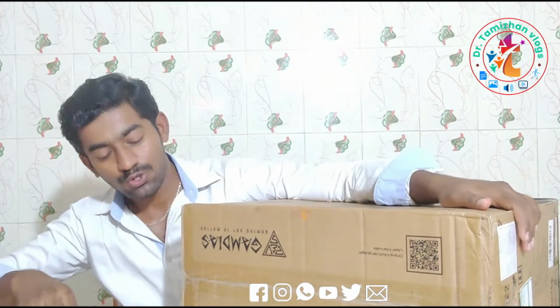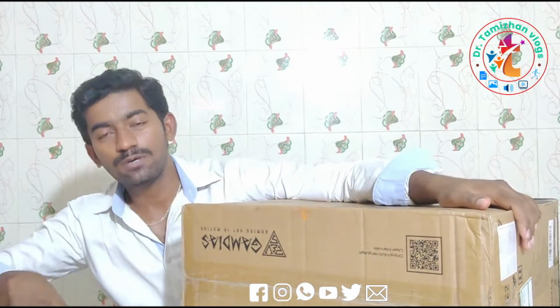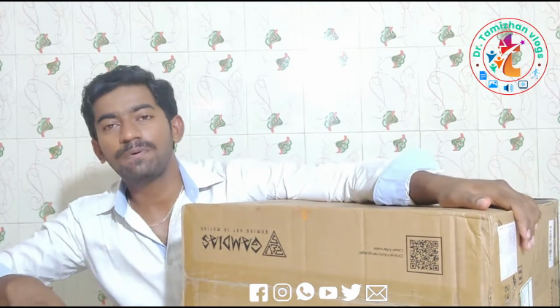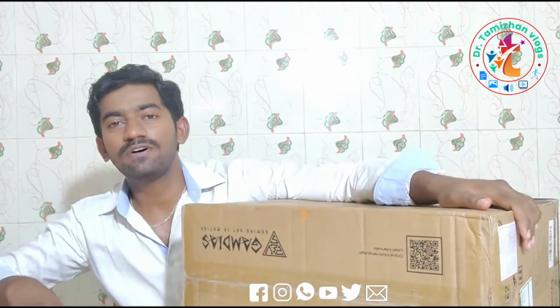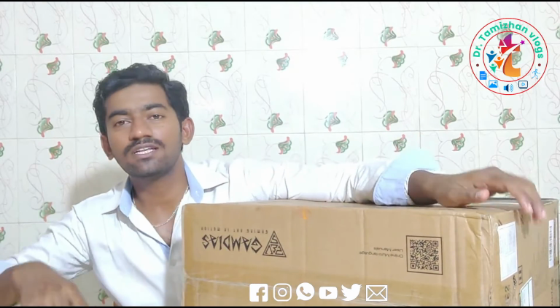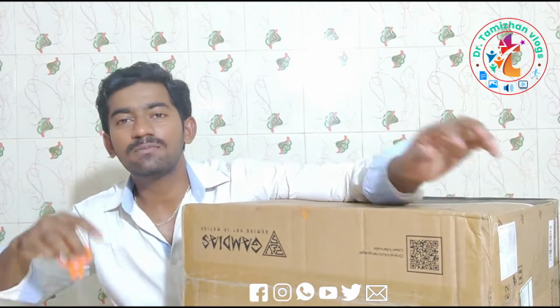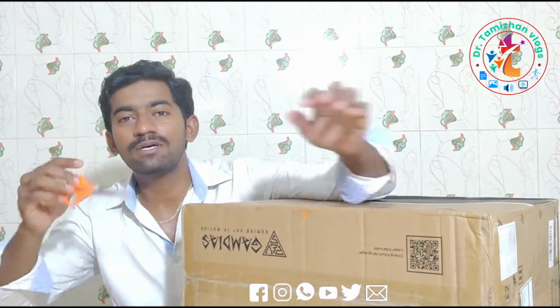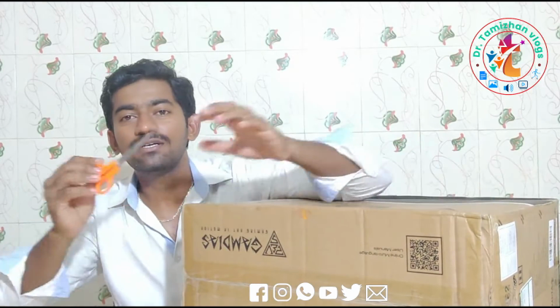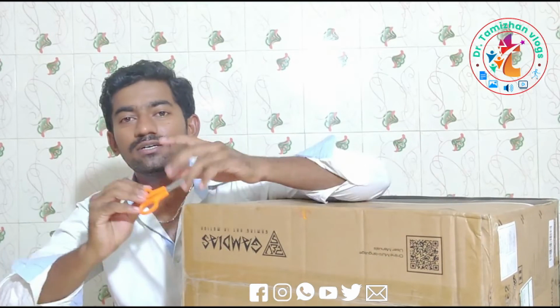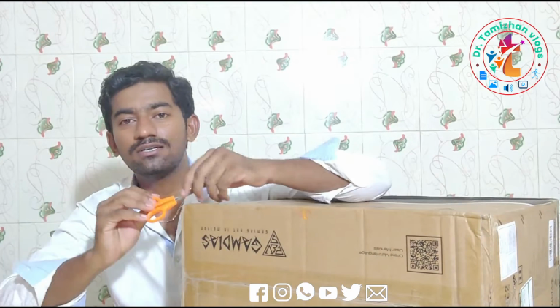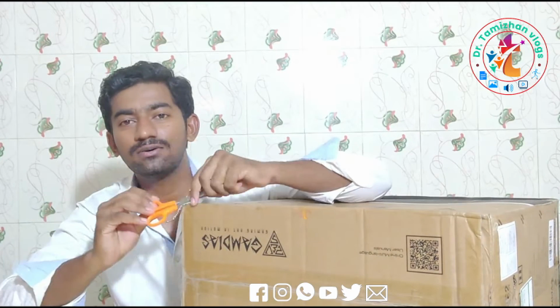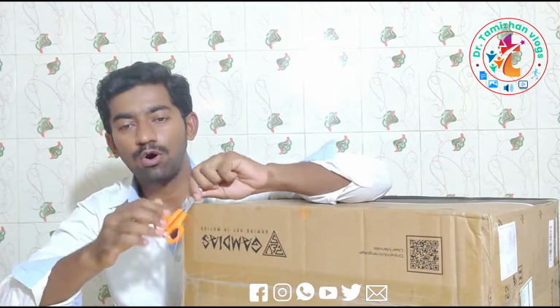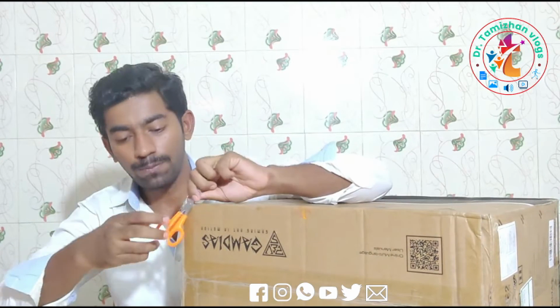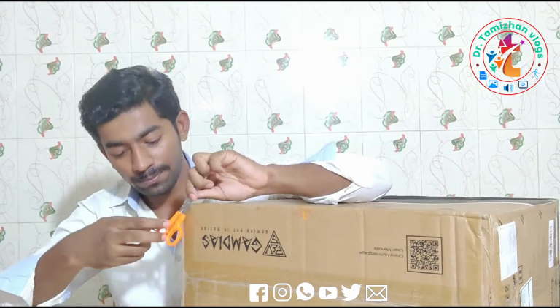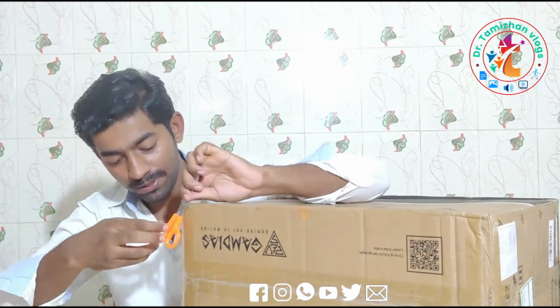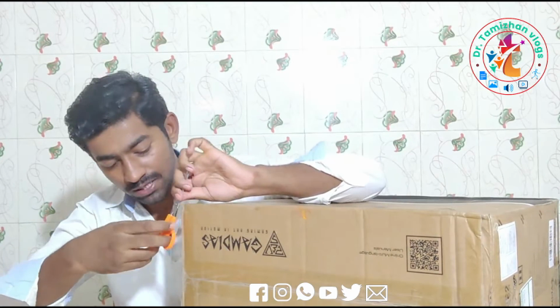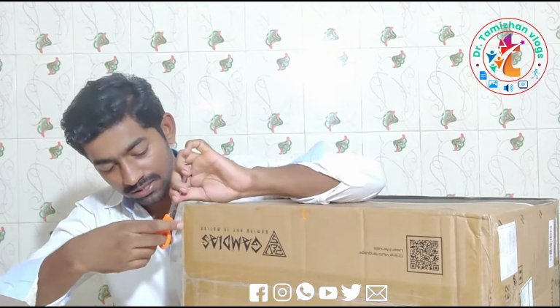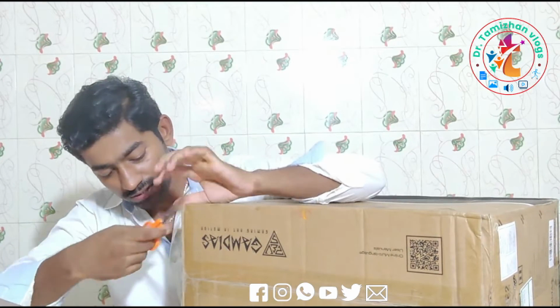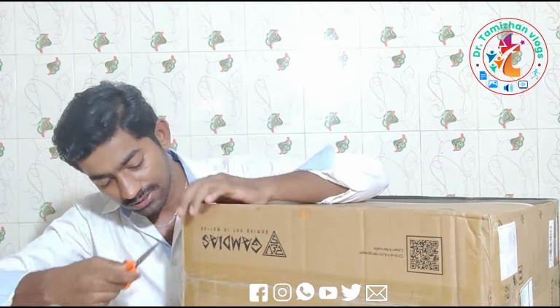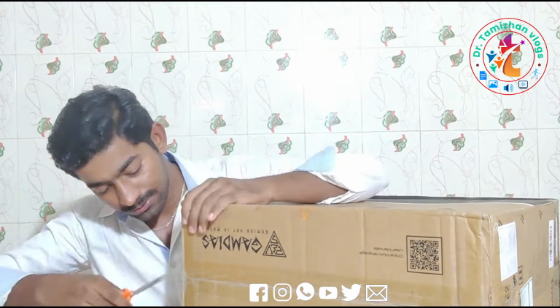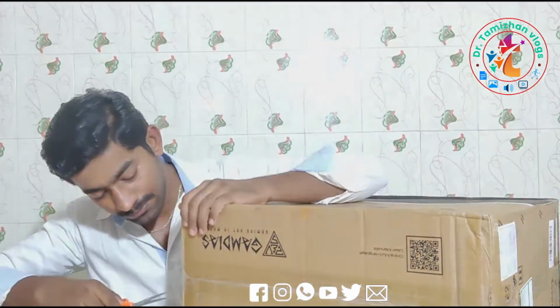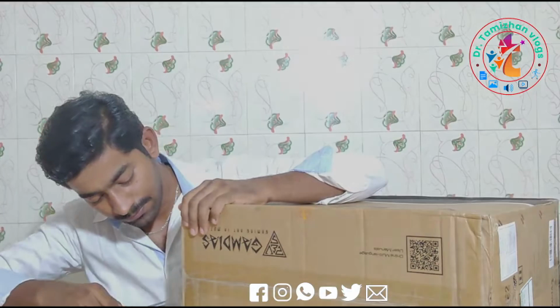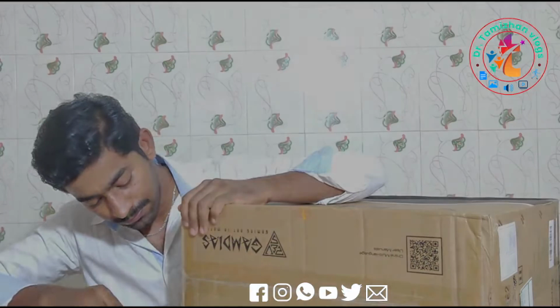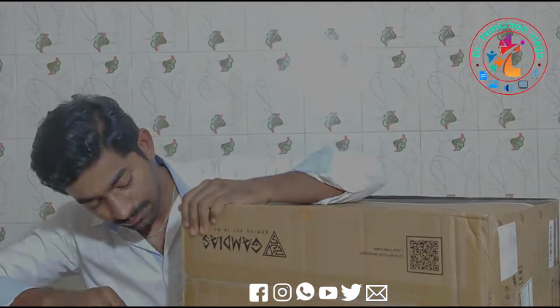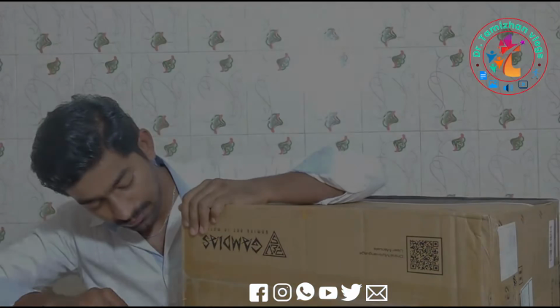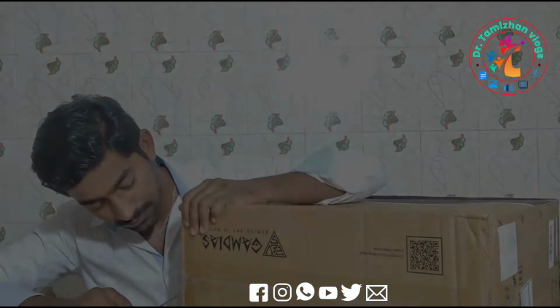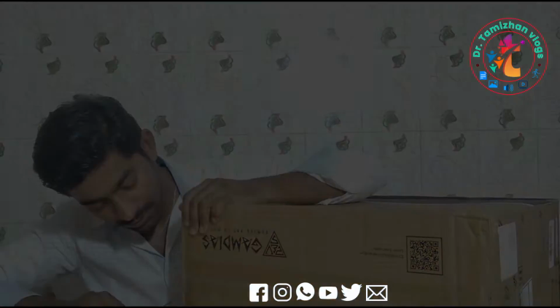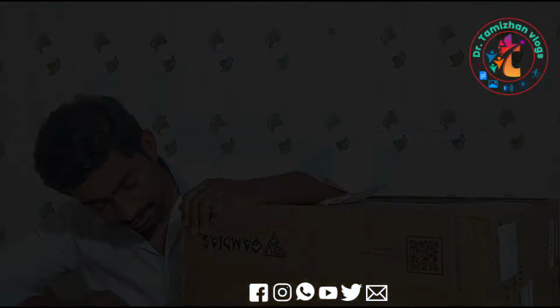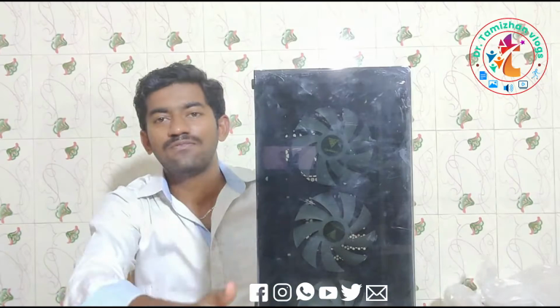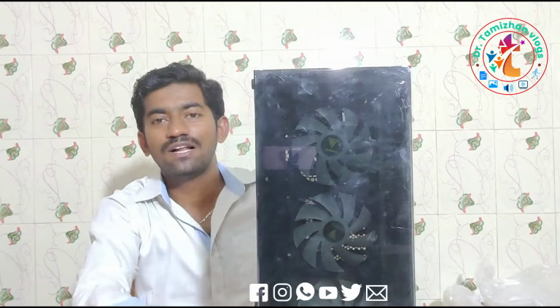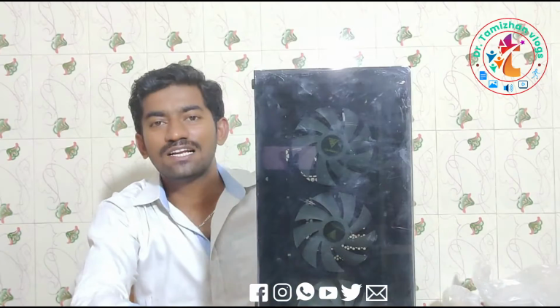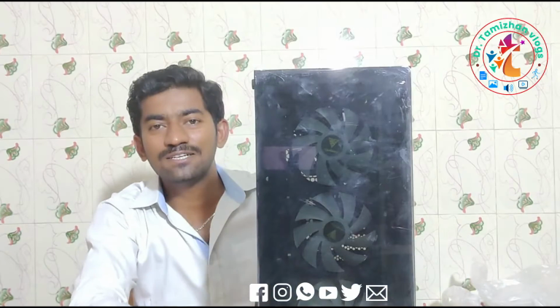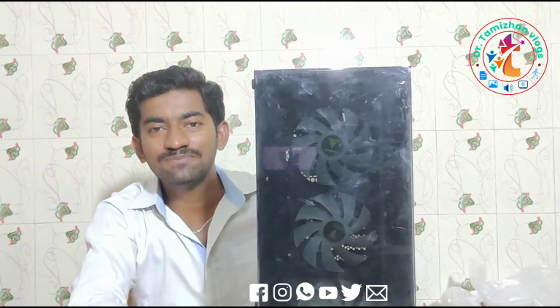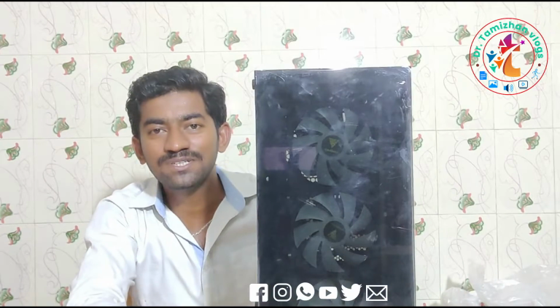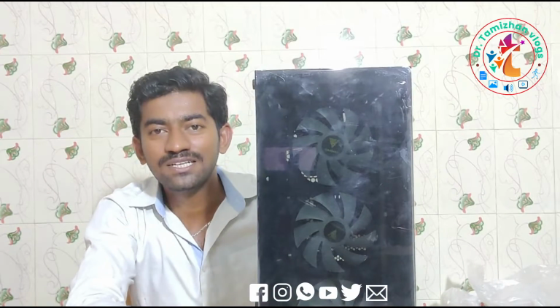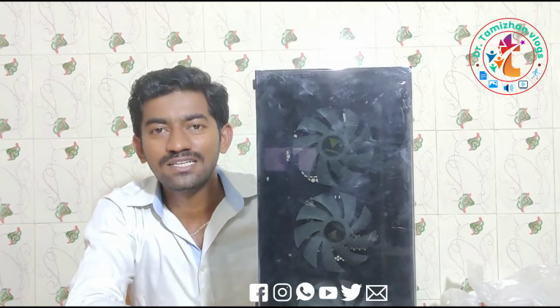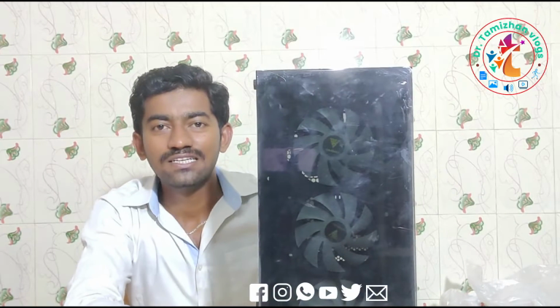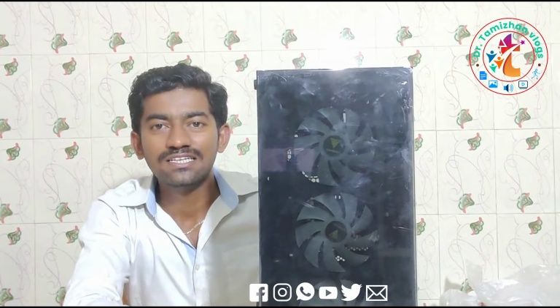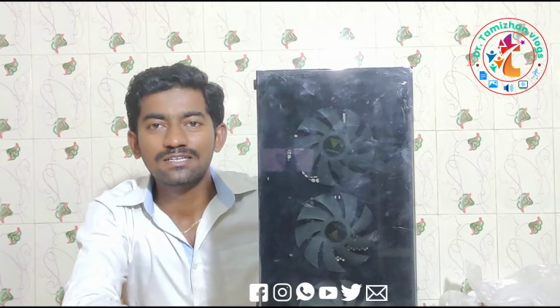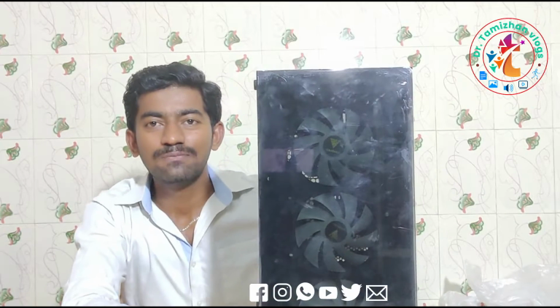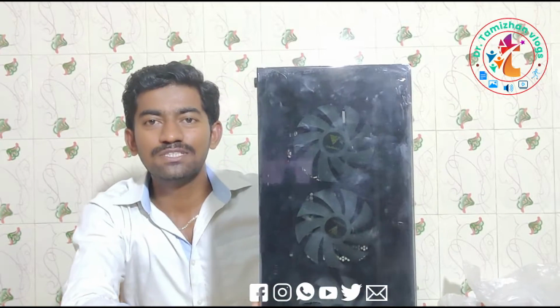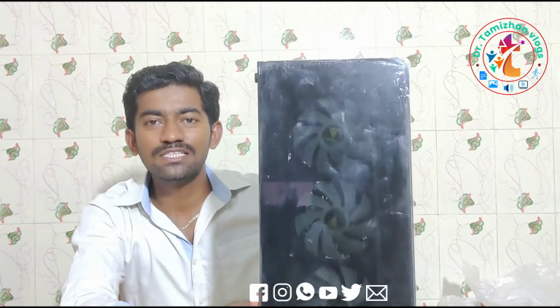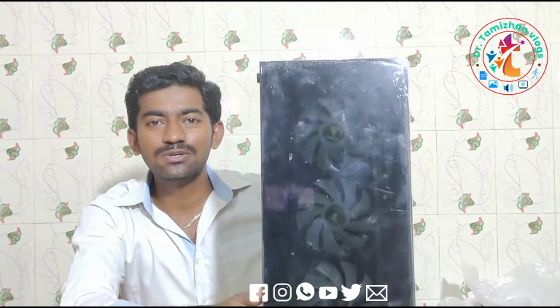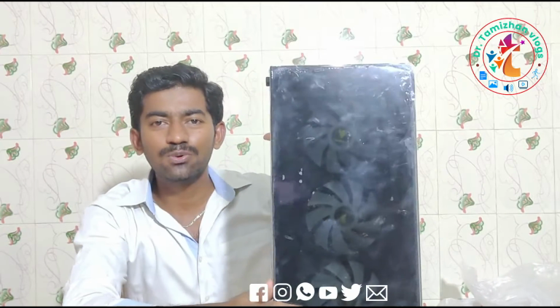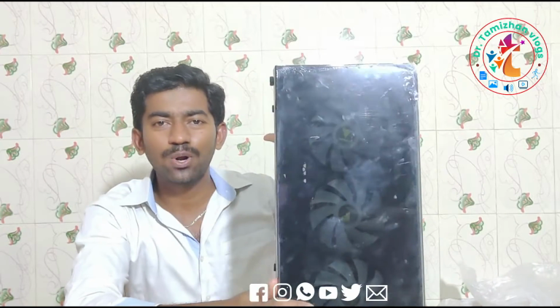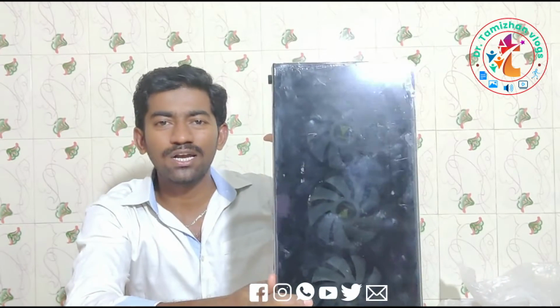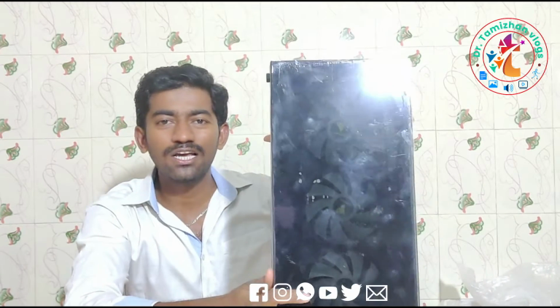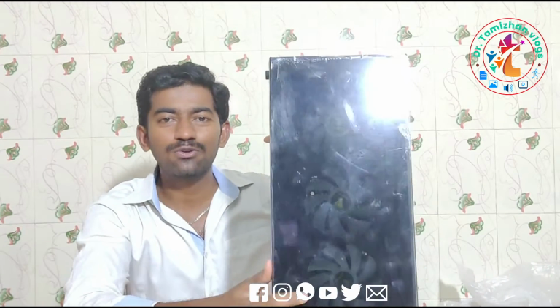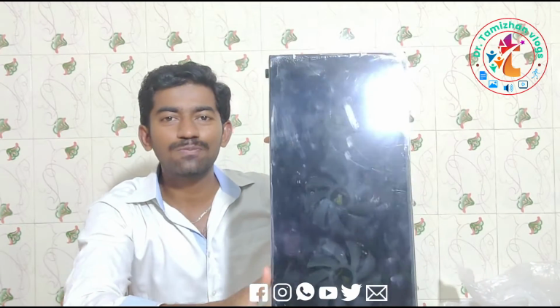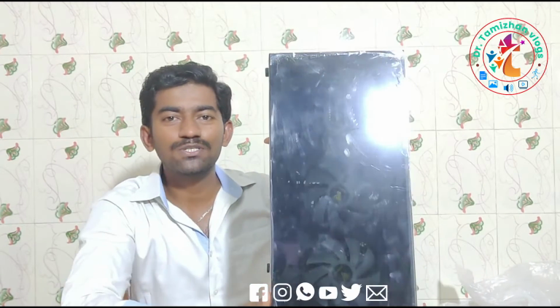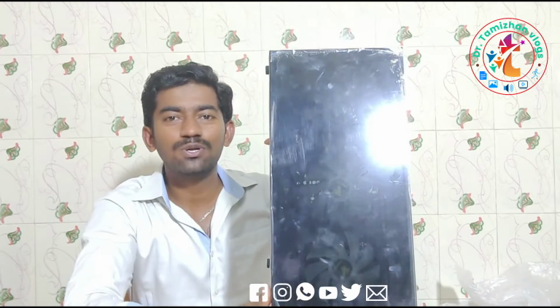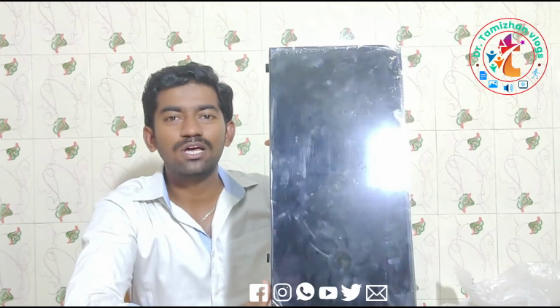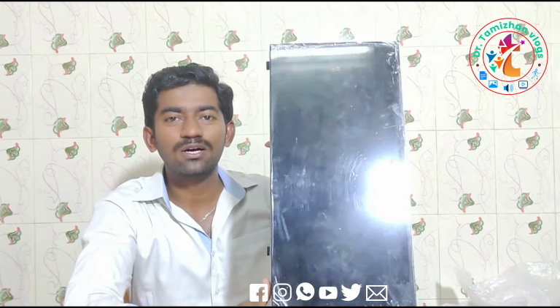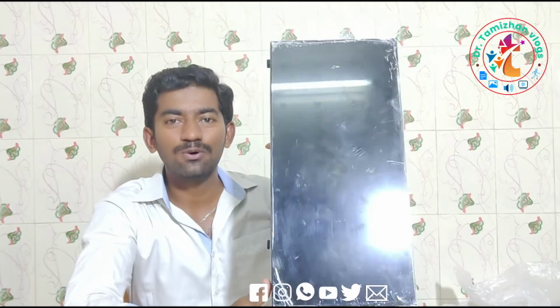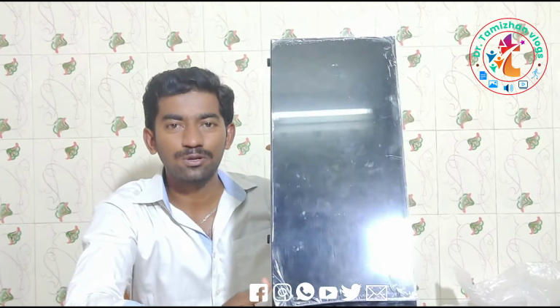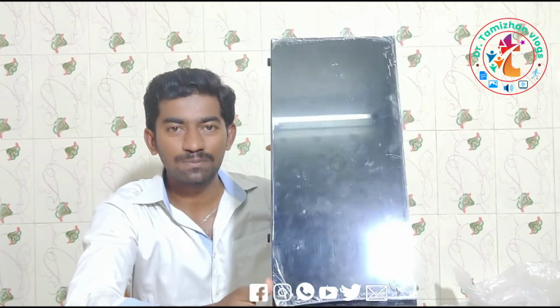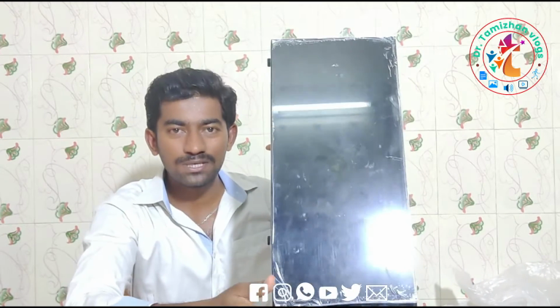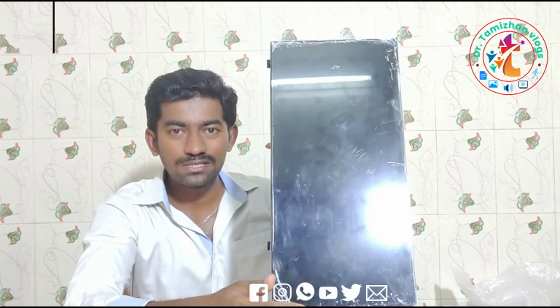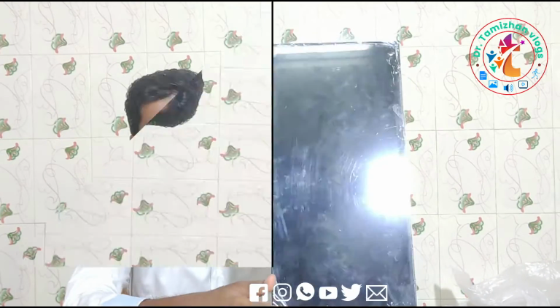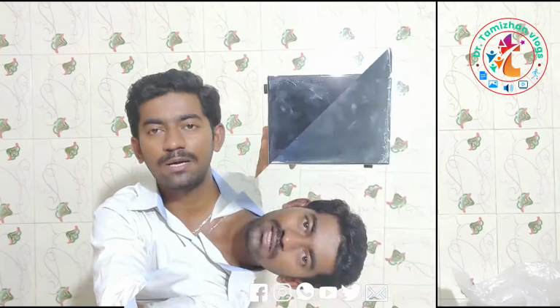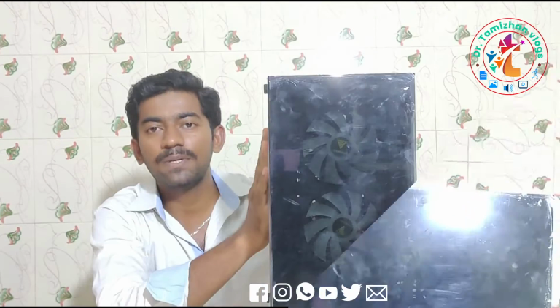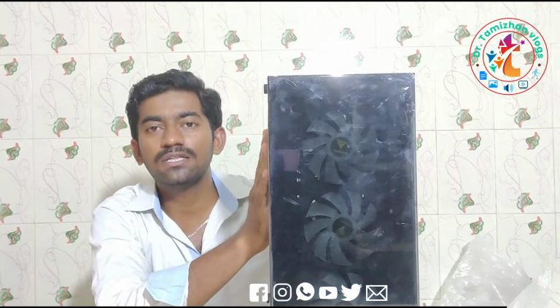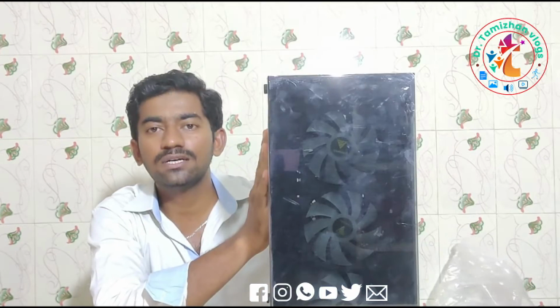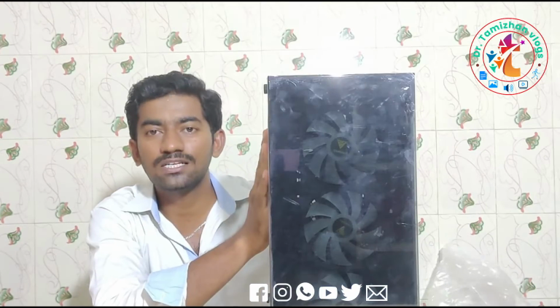Now we will open it. Welcome! Just 1 lakh rupees, 1 piece. We will try something else.